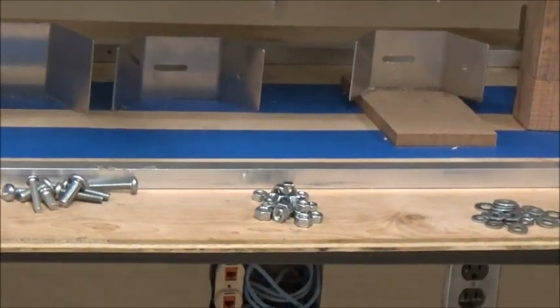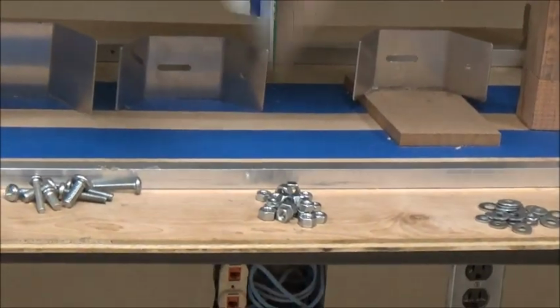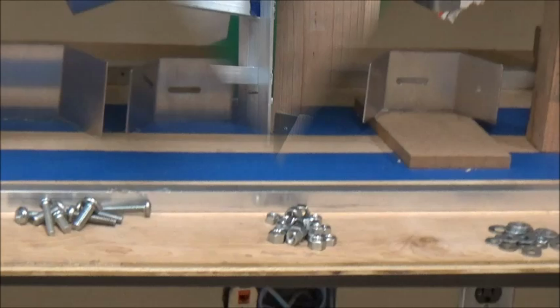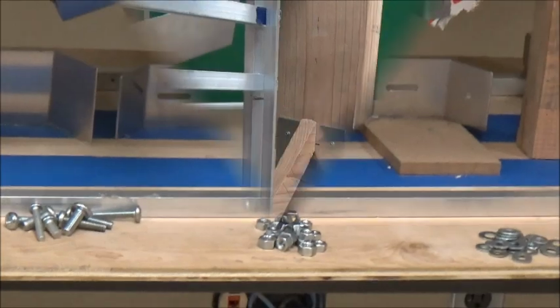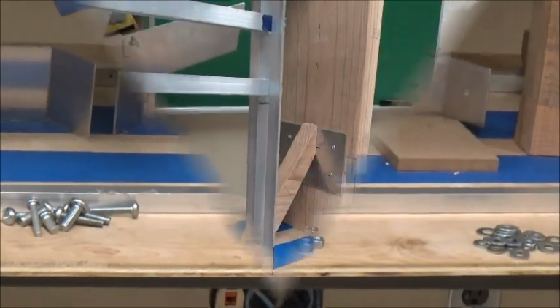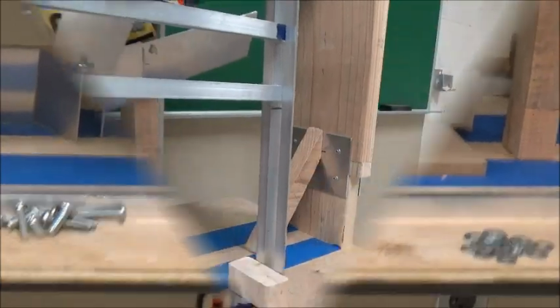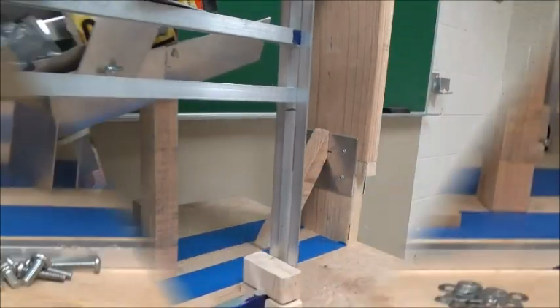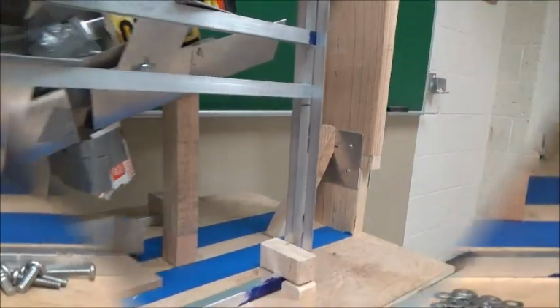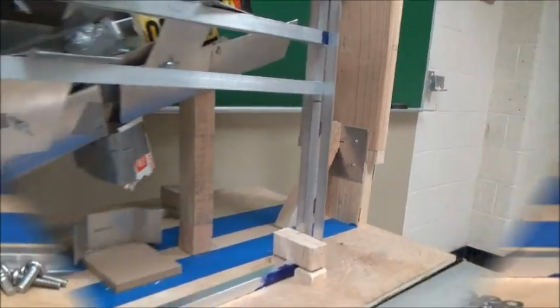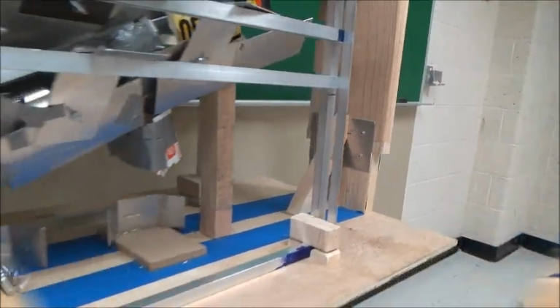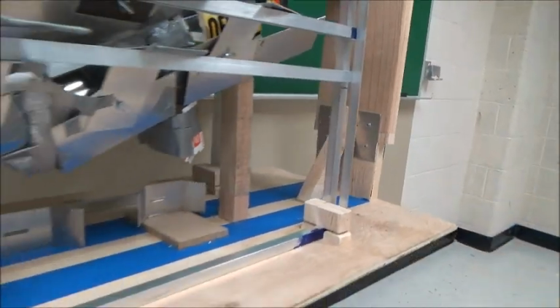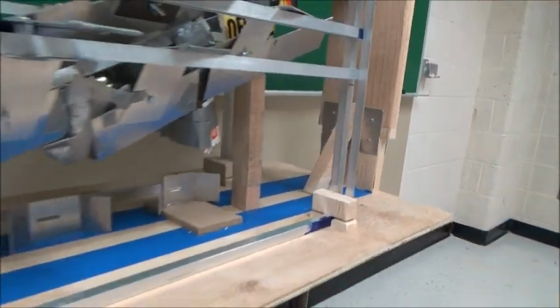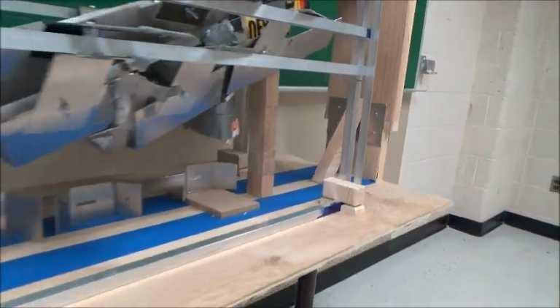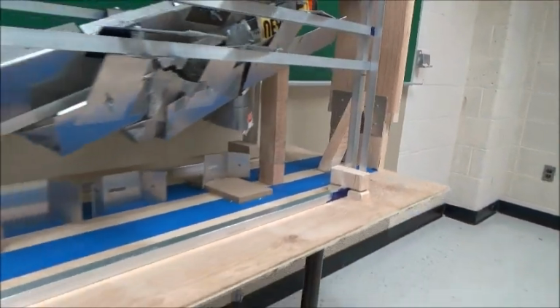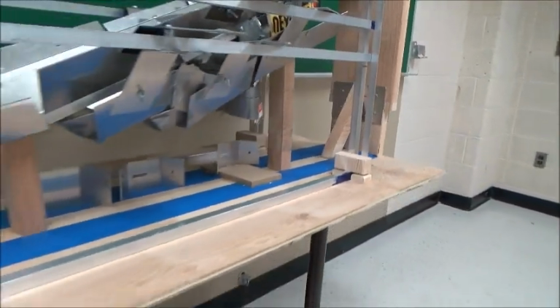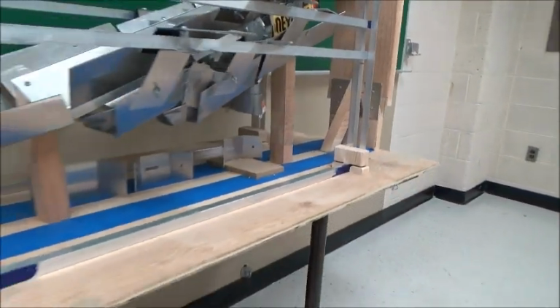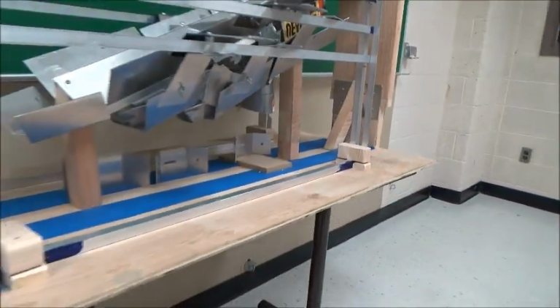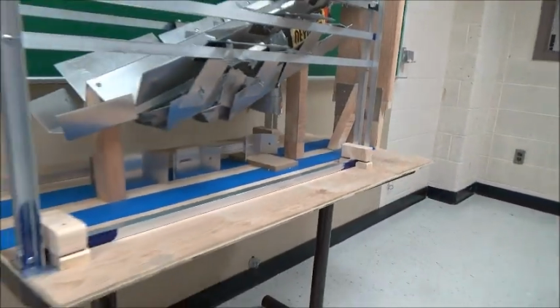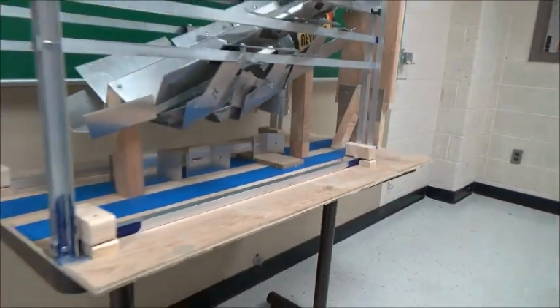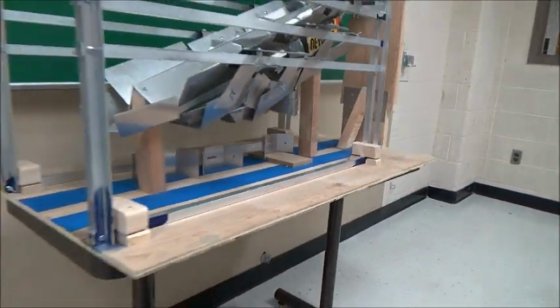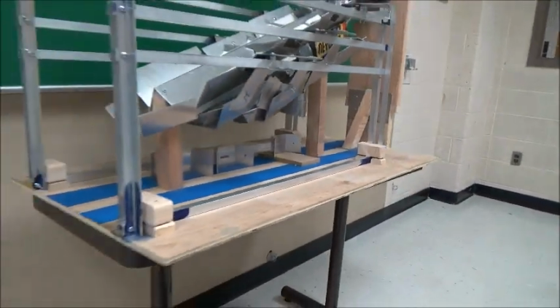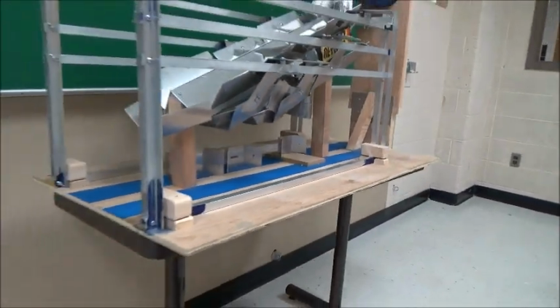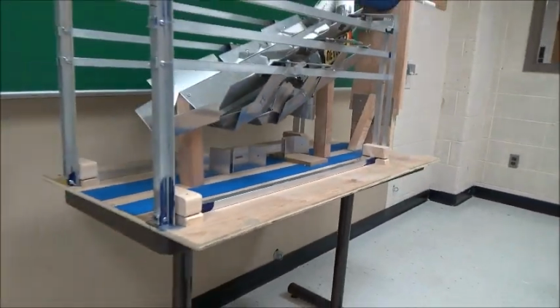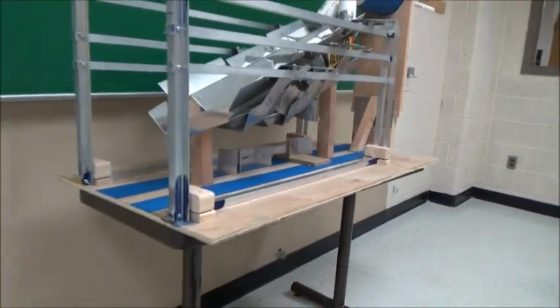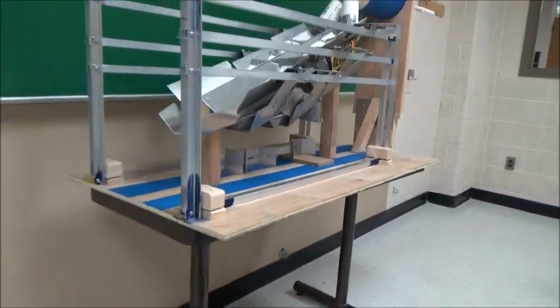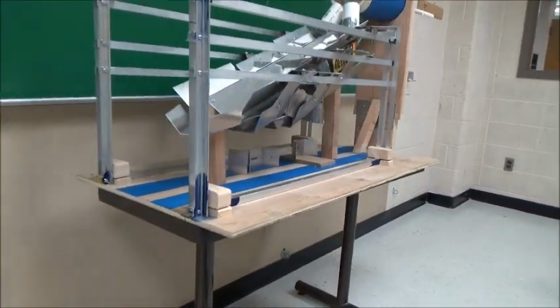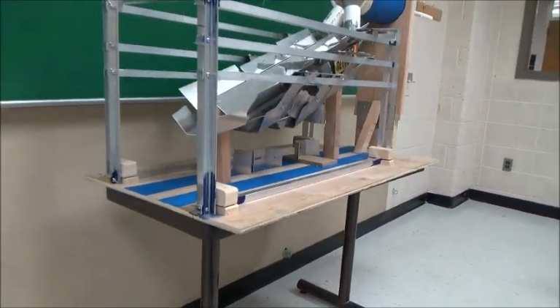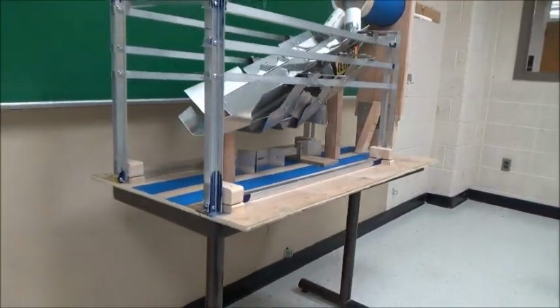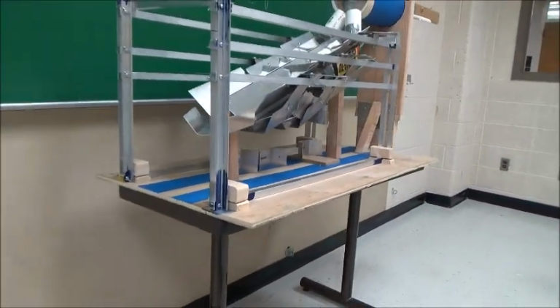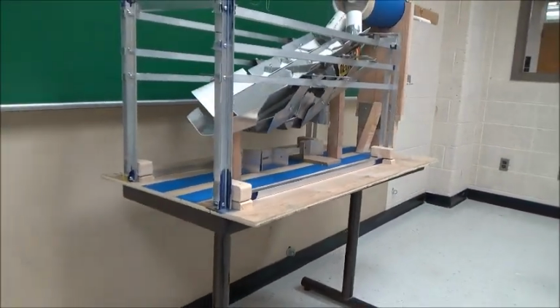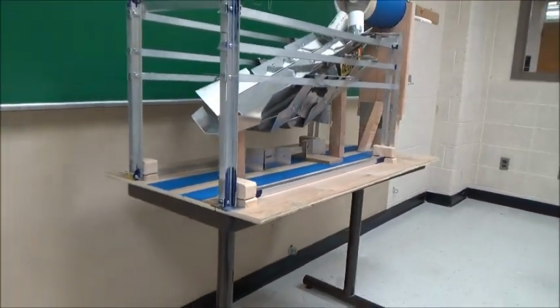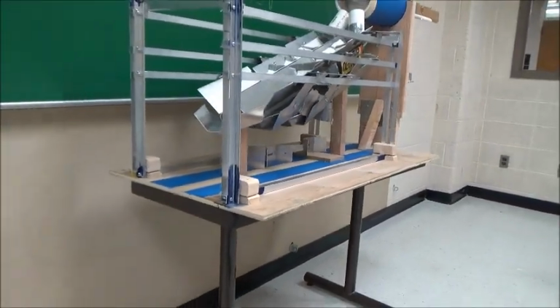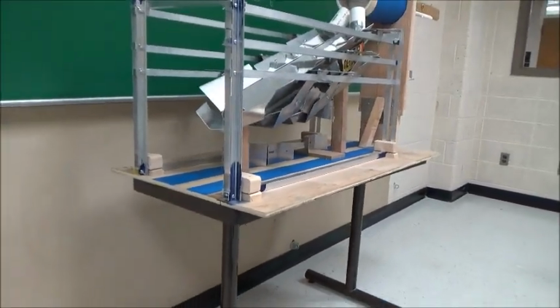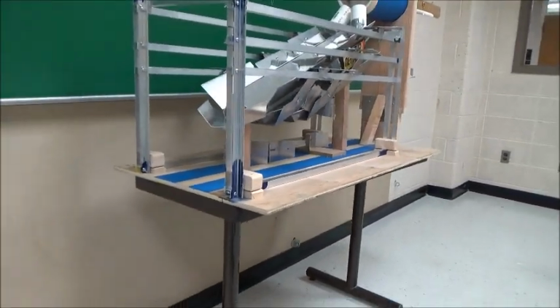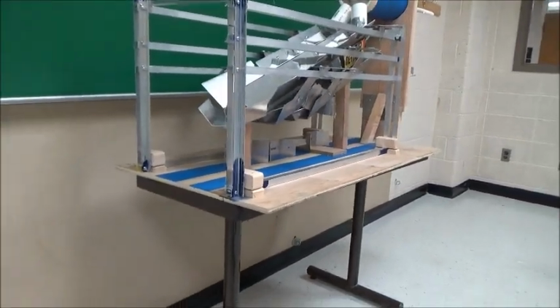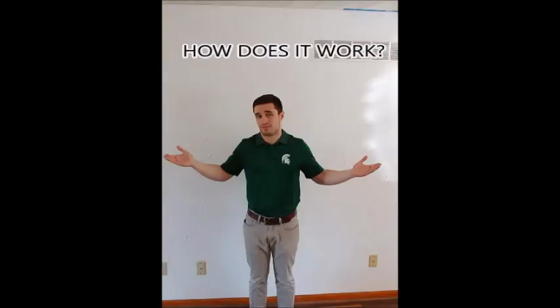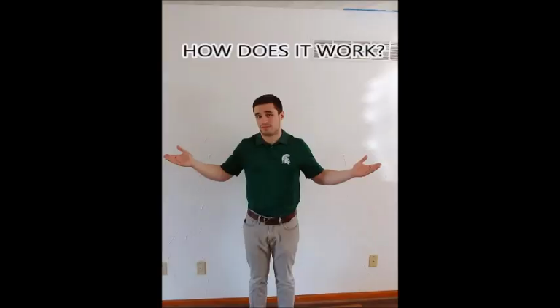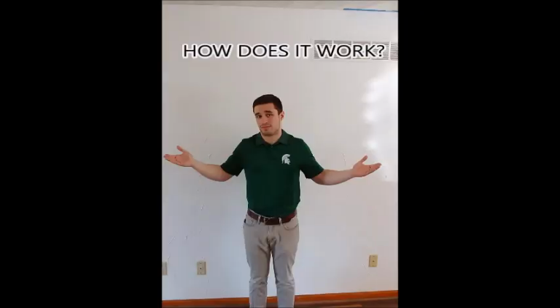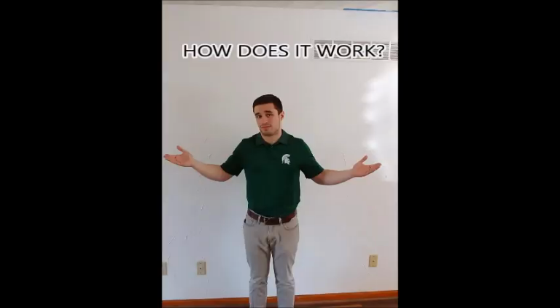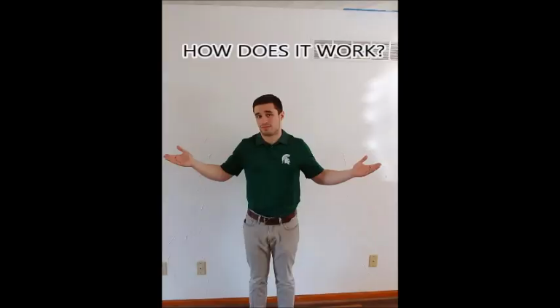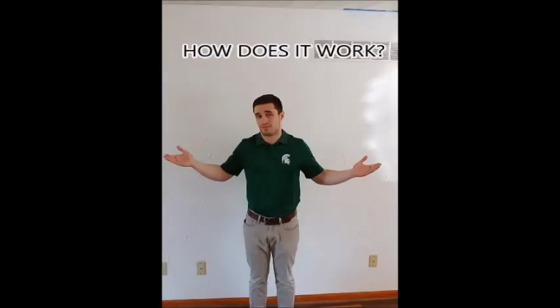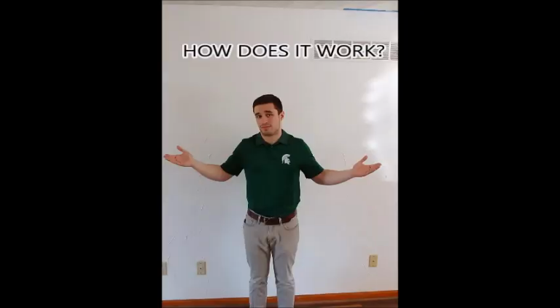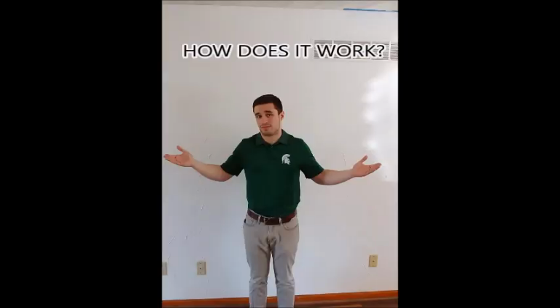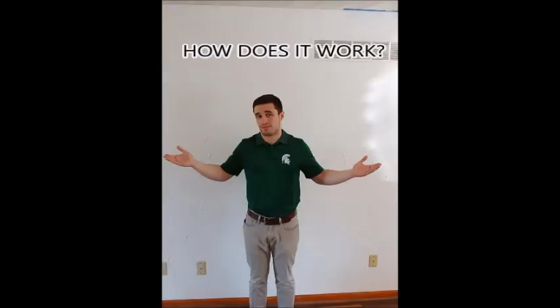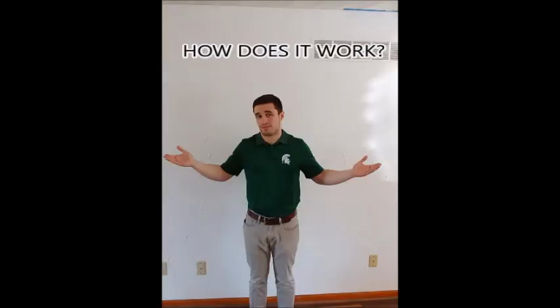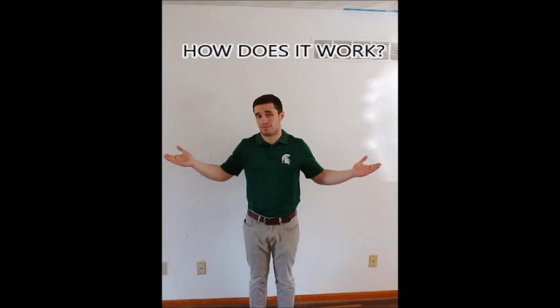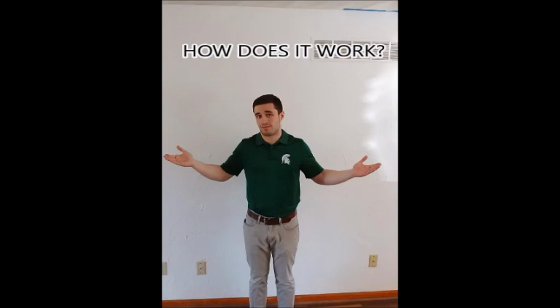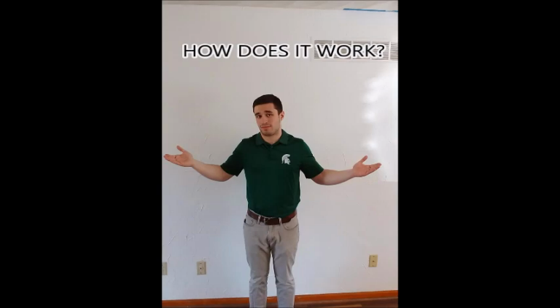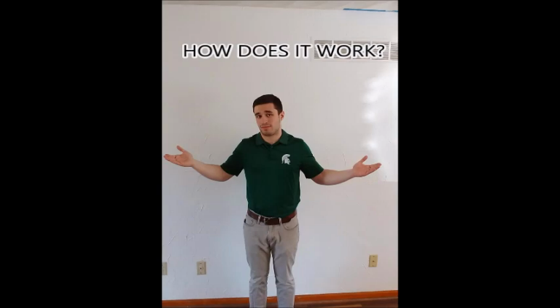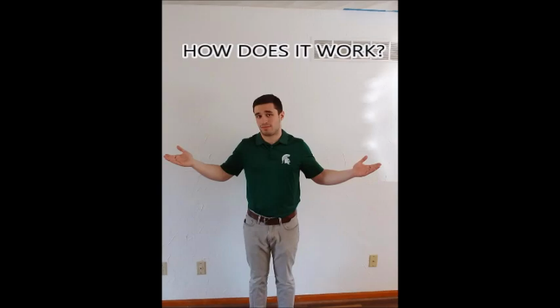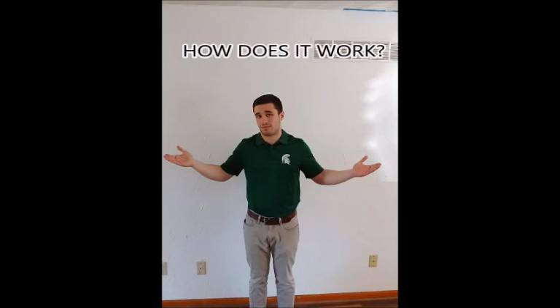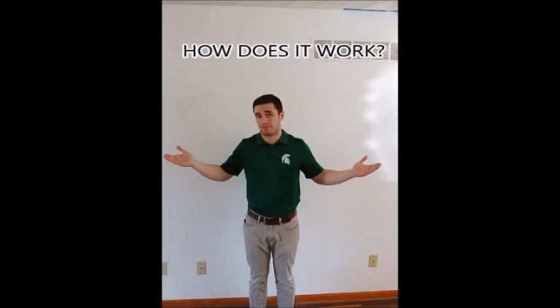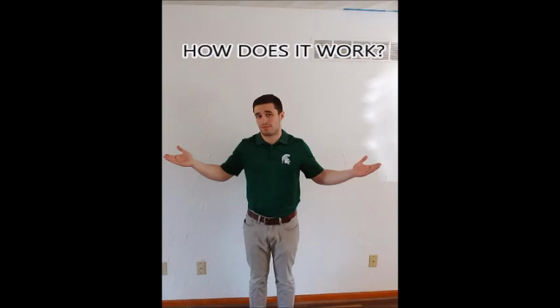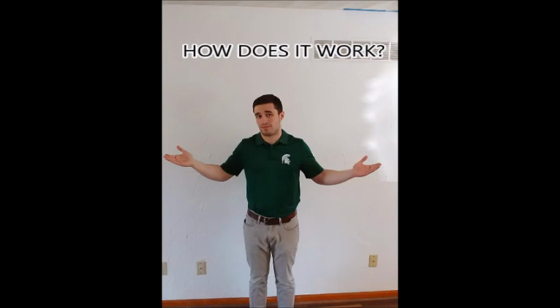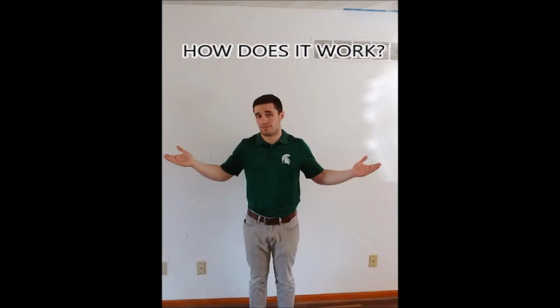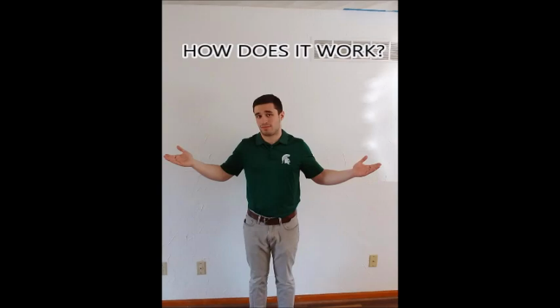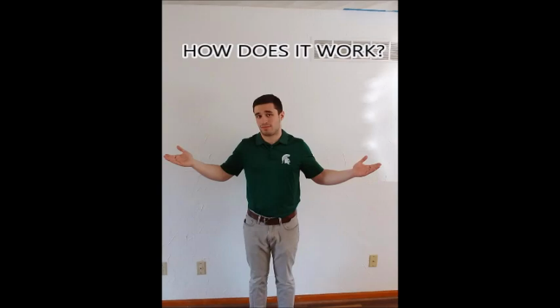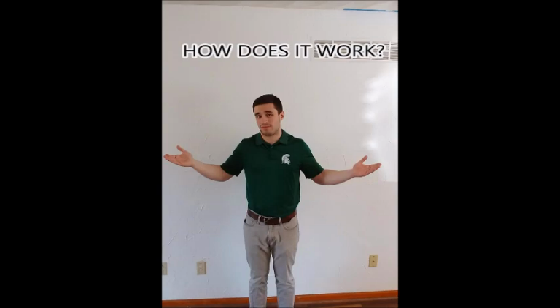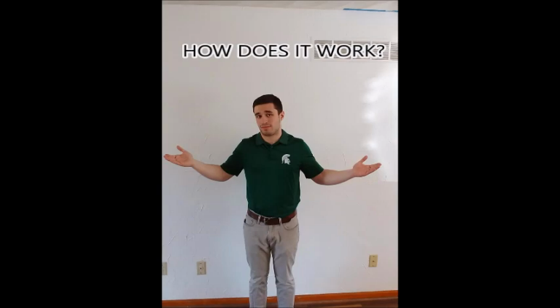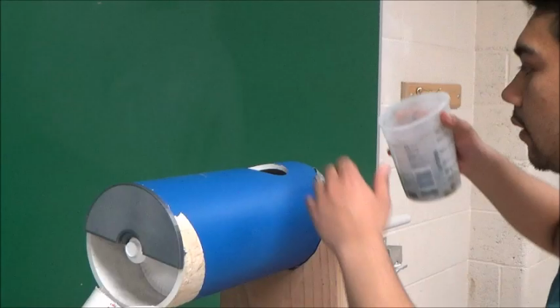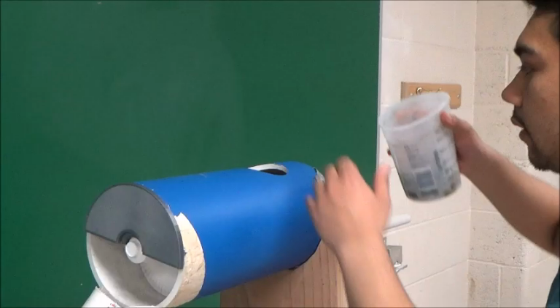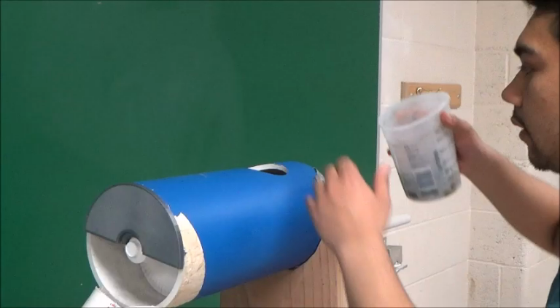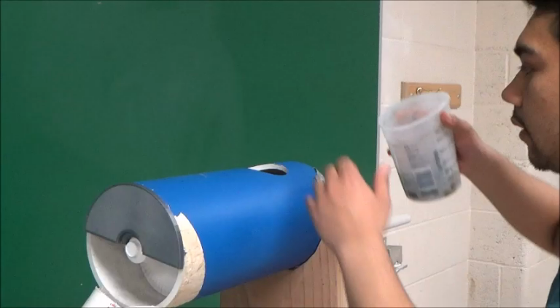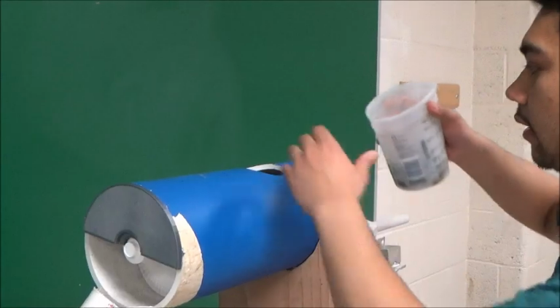Gaze at the robustness, examine the structure. But wait — how does it work? Well, it's actually quite simple.